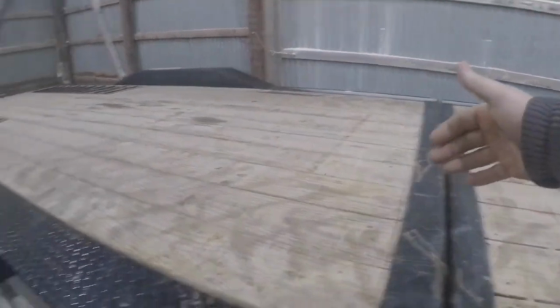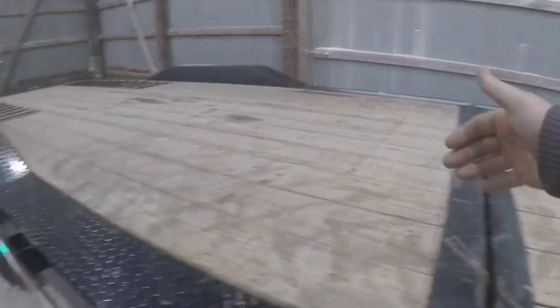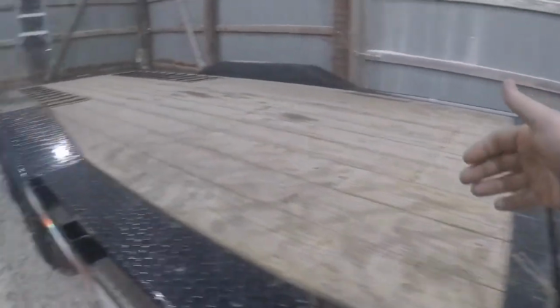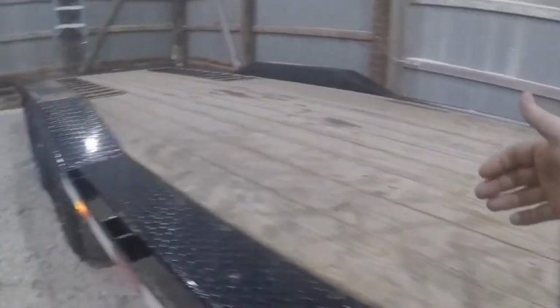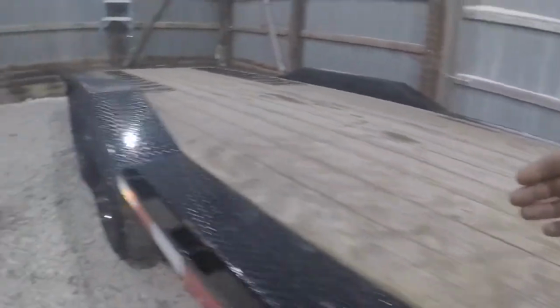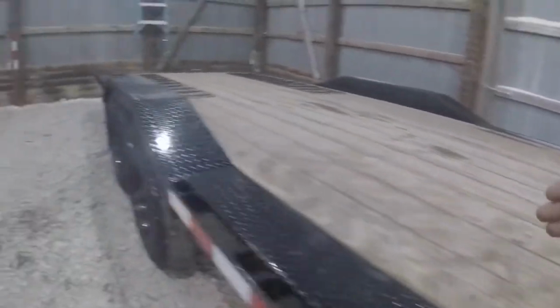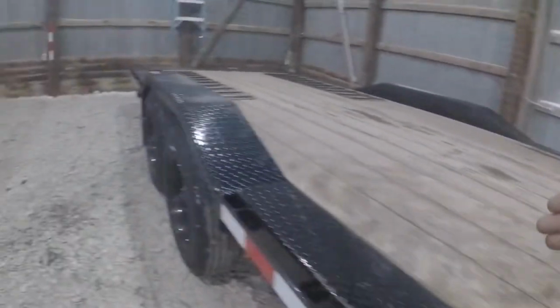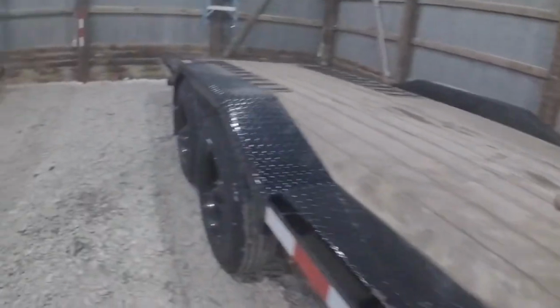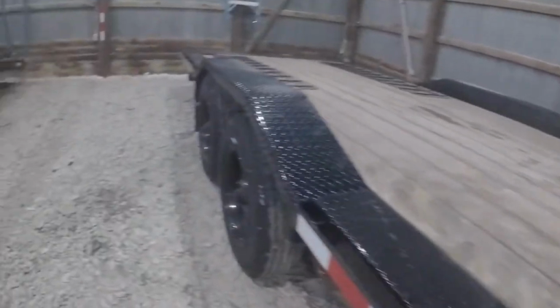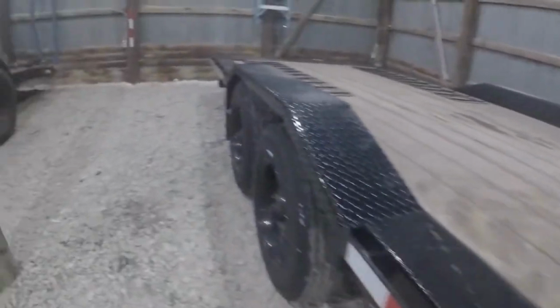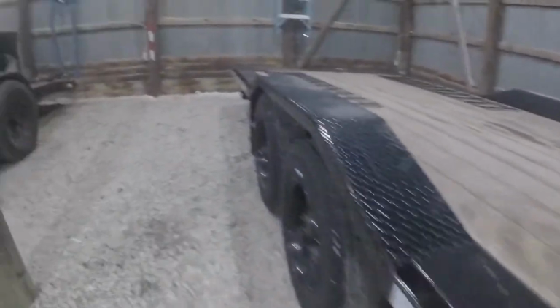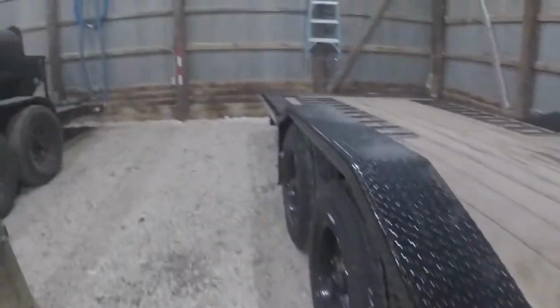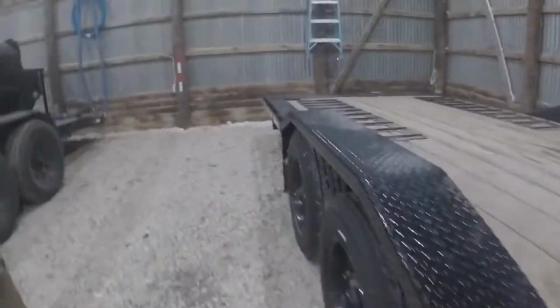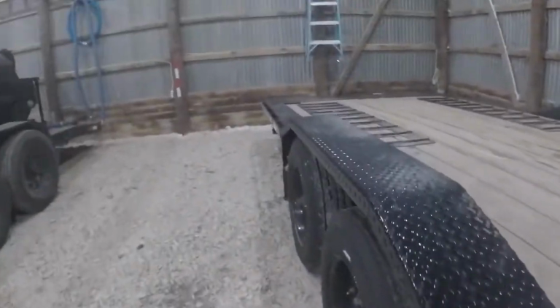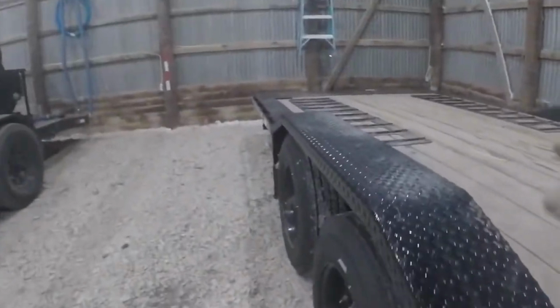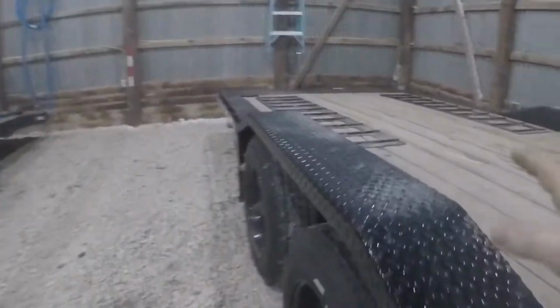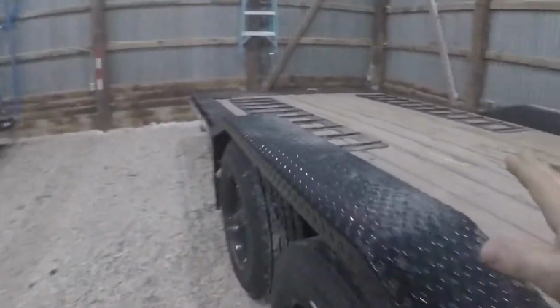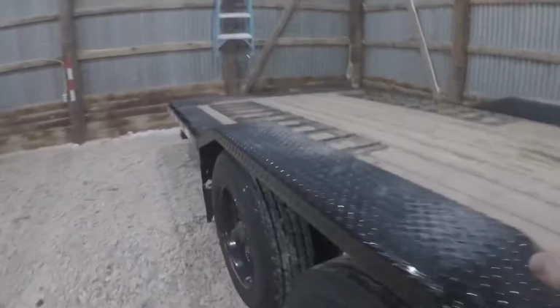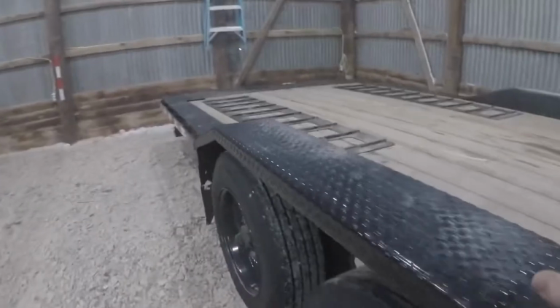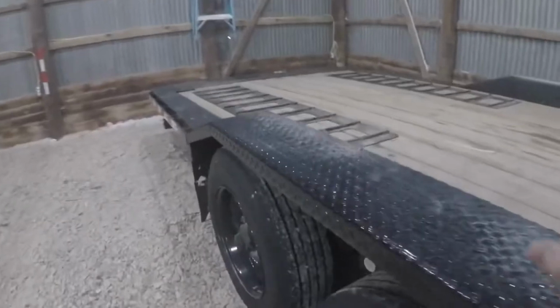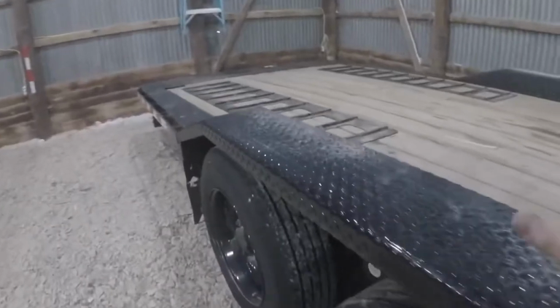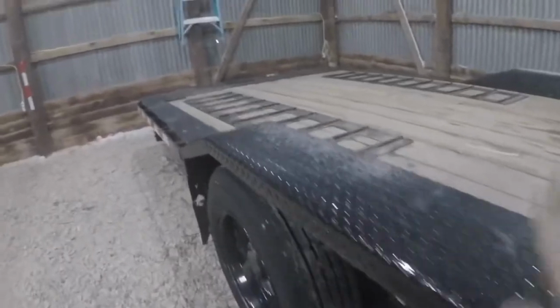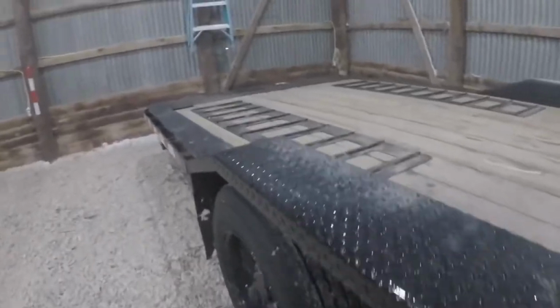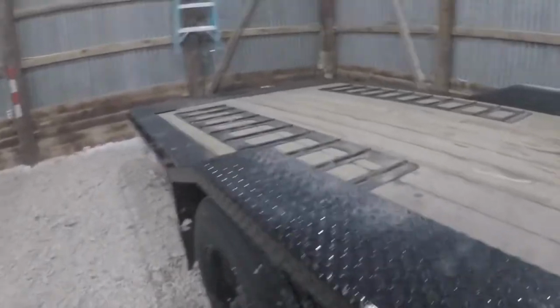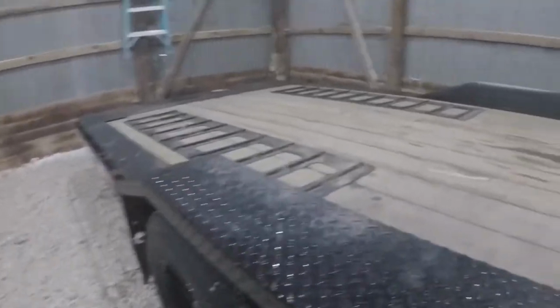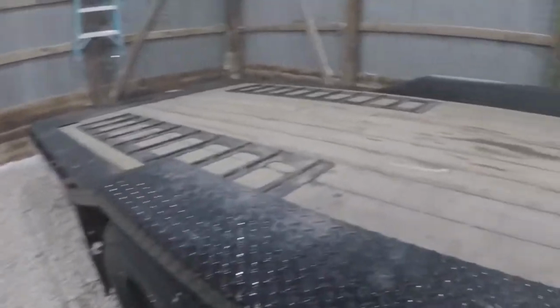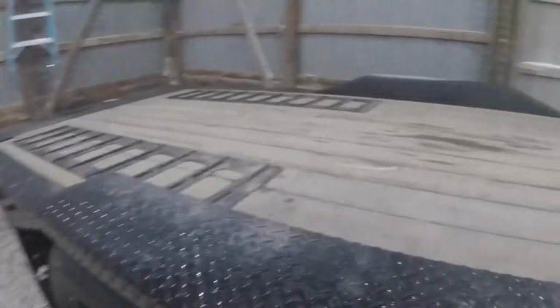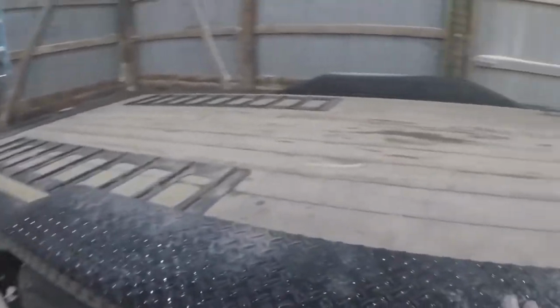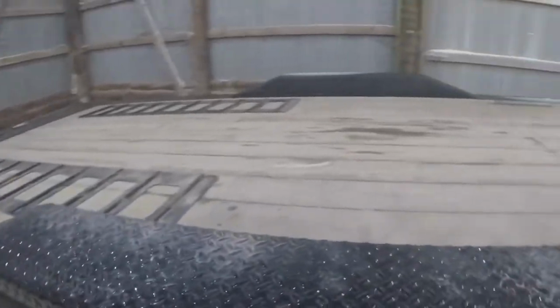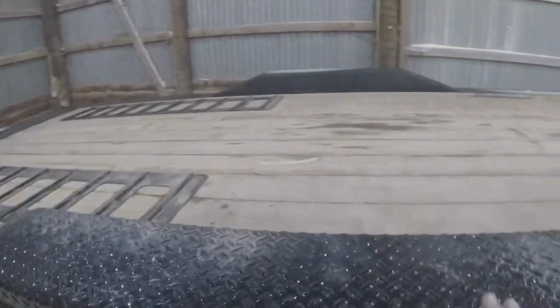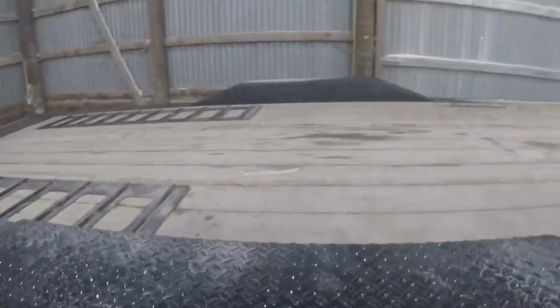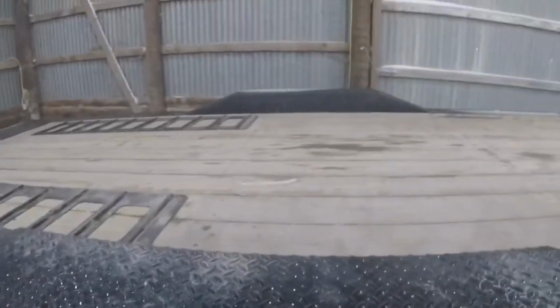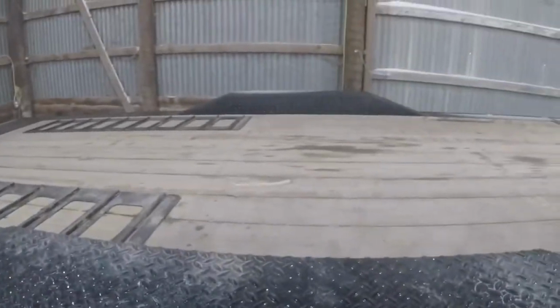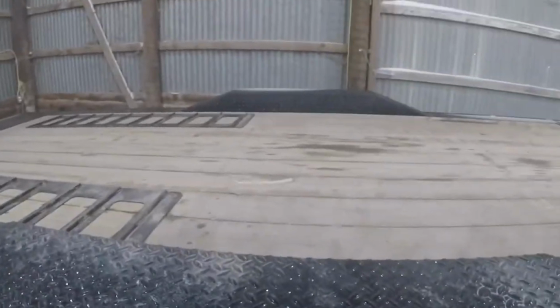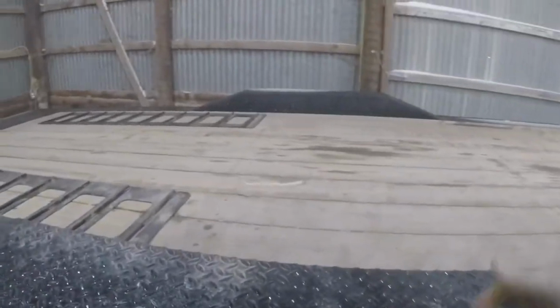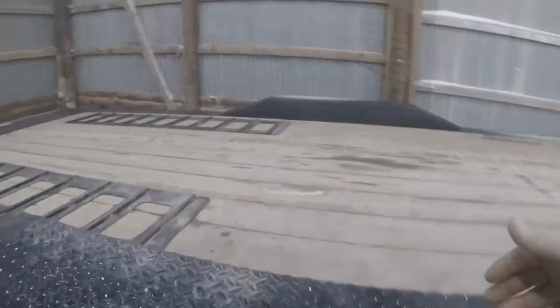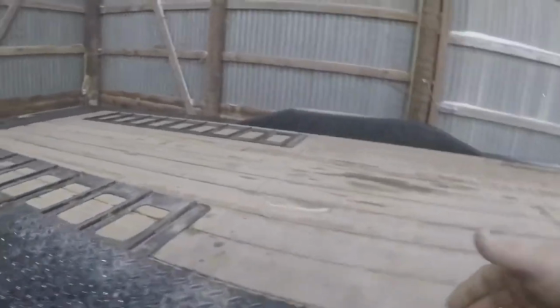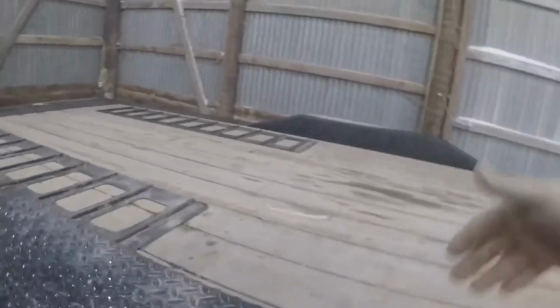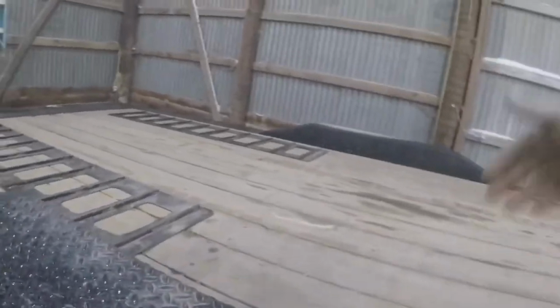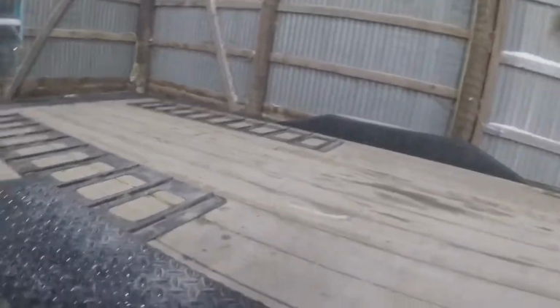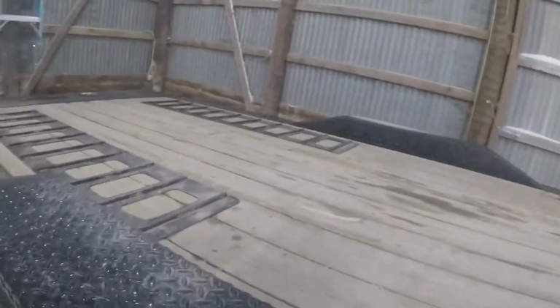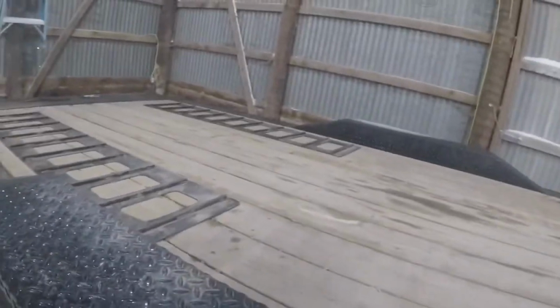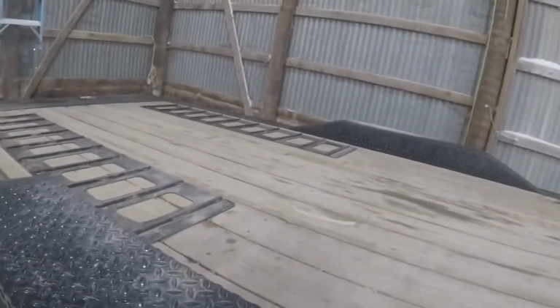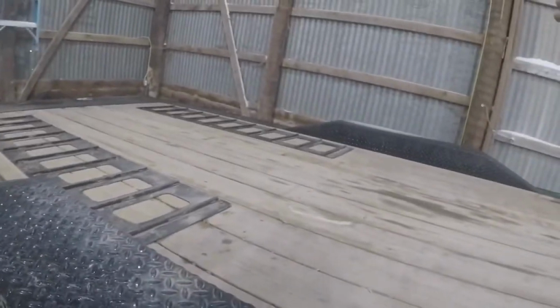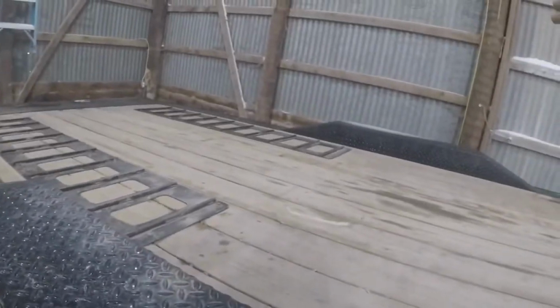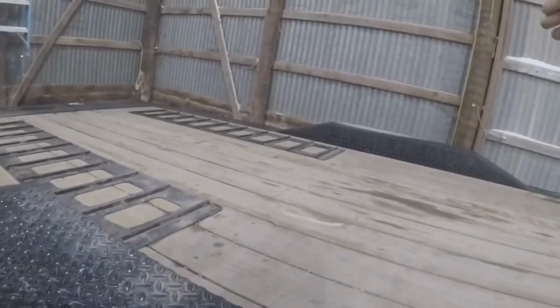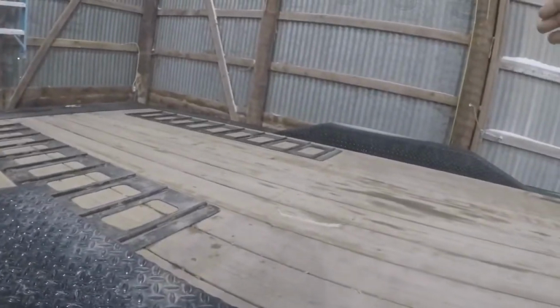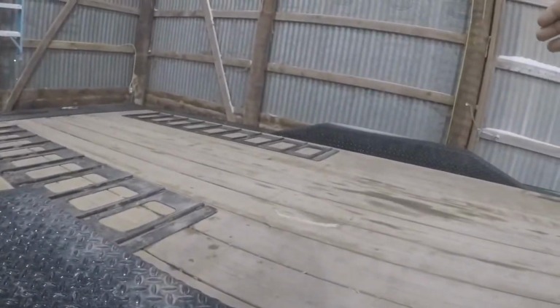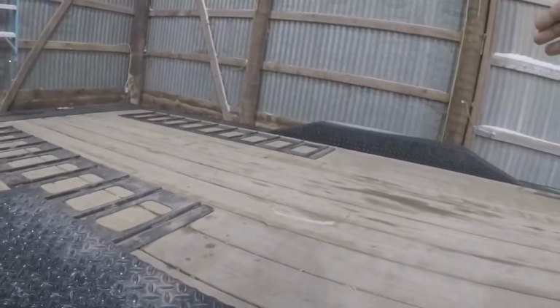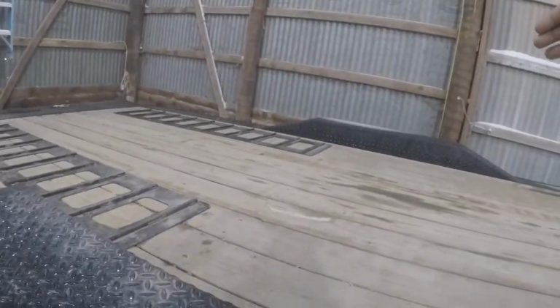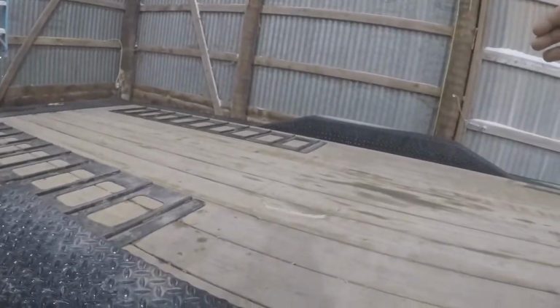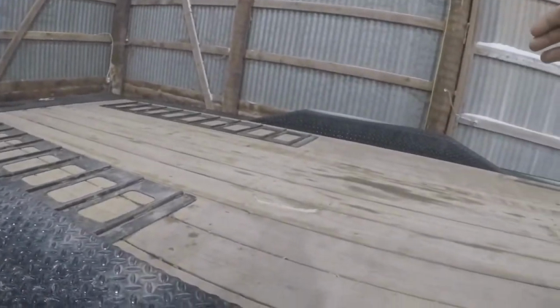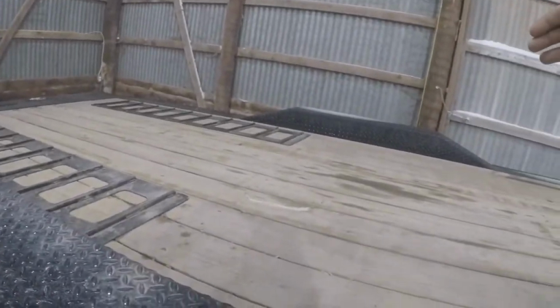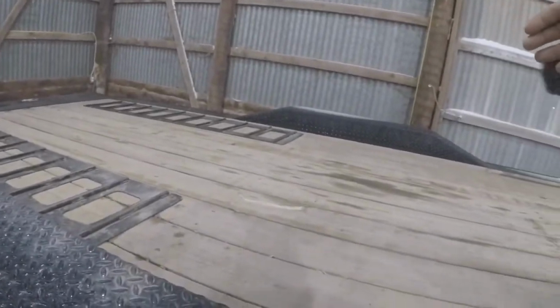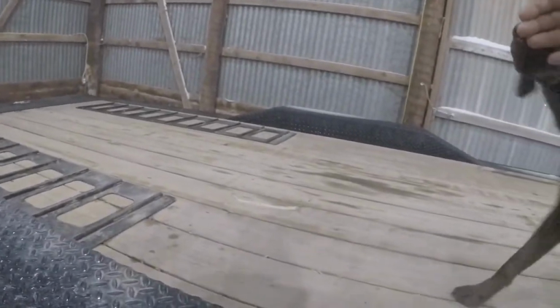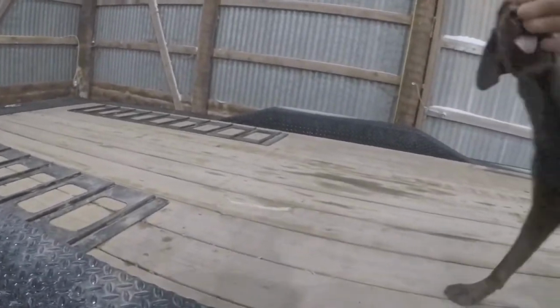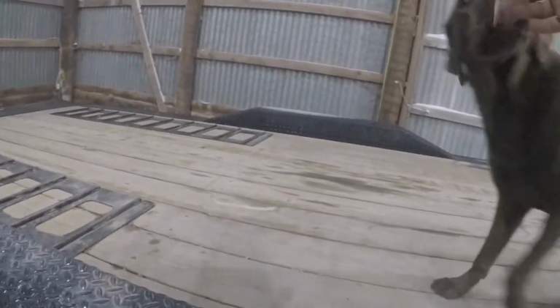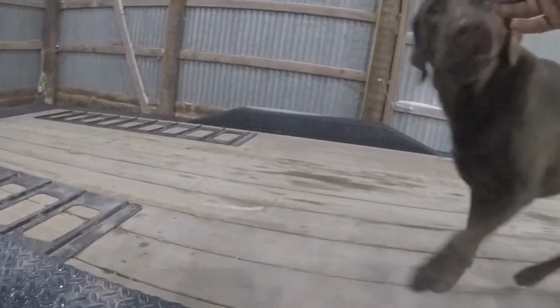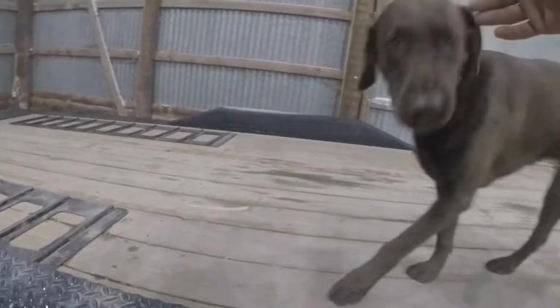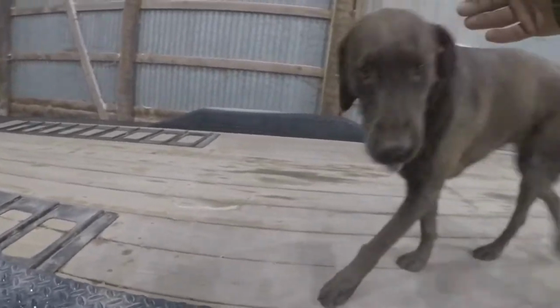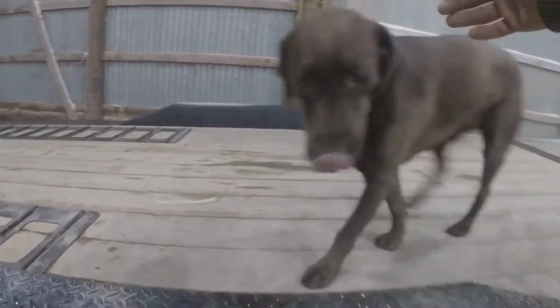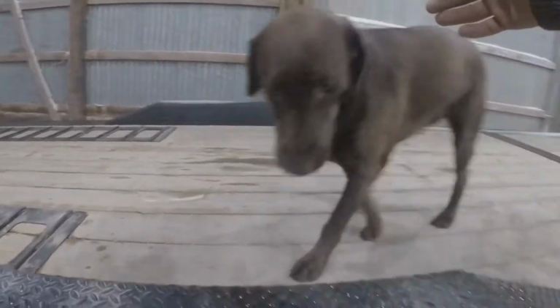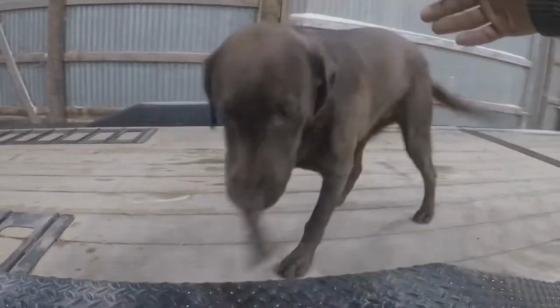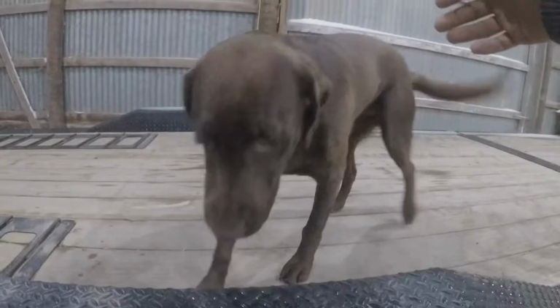You can see we've got drive-over fenders right here. Very, very stable, and we still have 102 inches wide throughout the top.